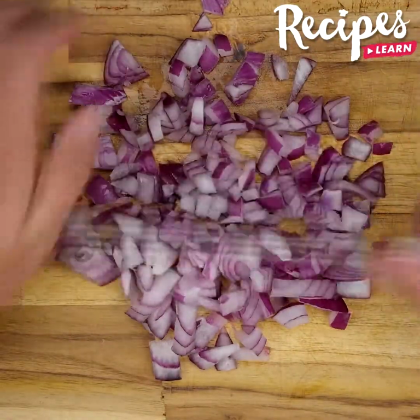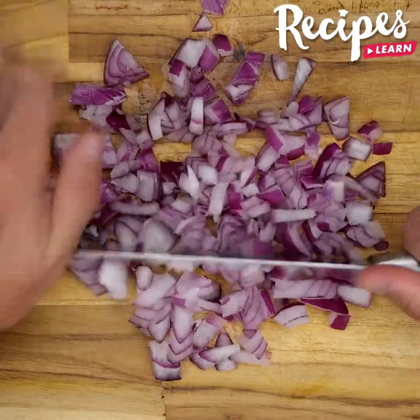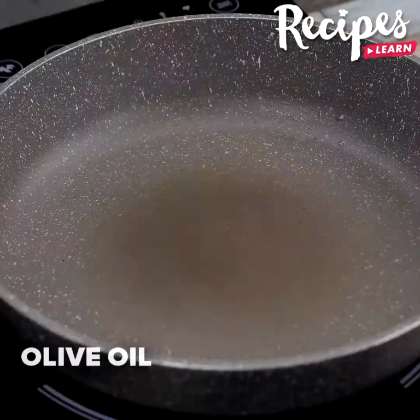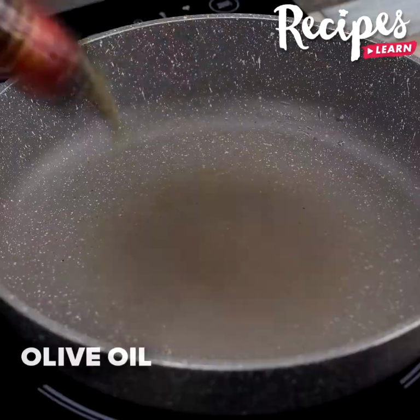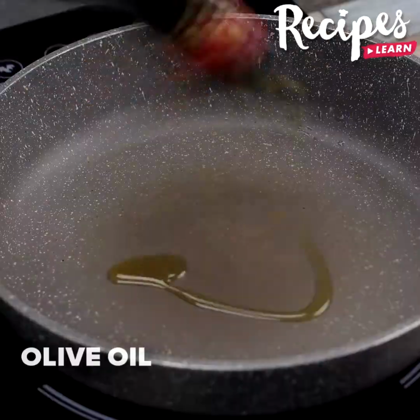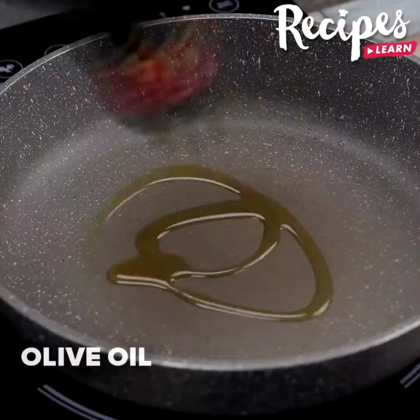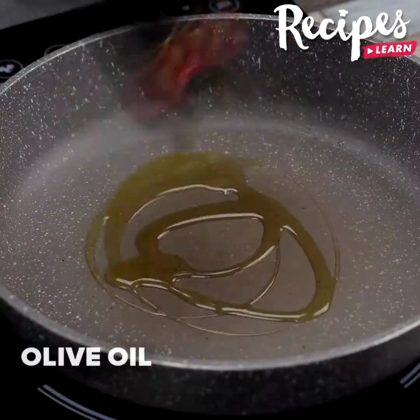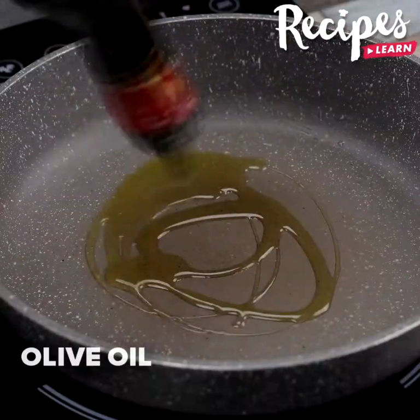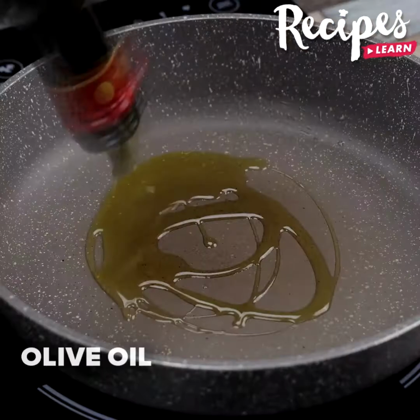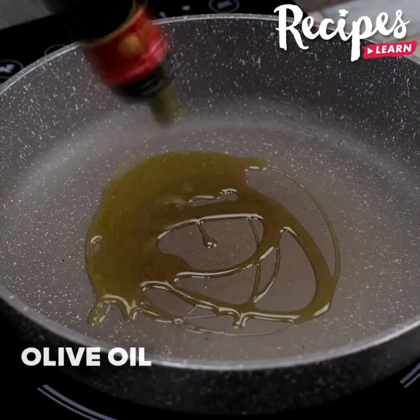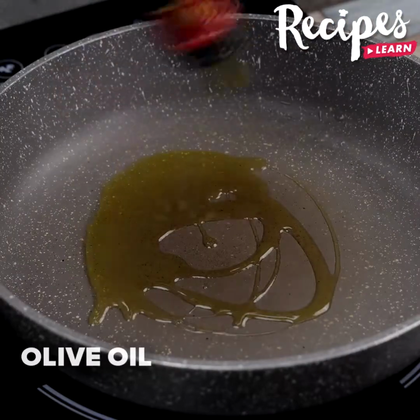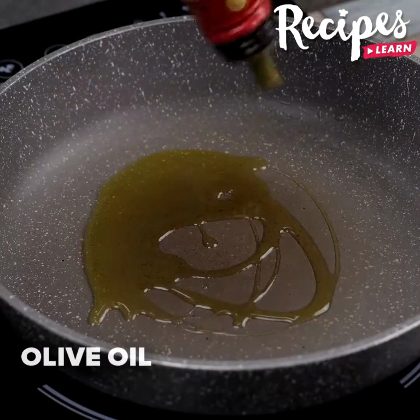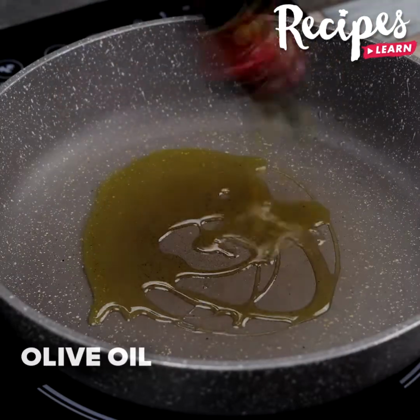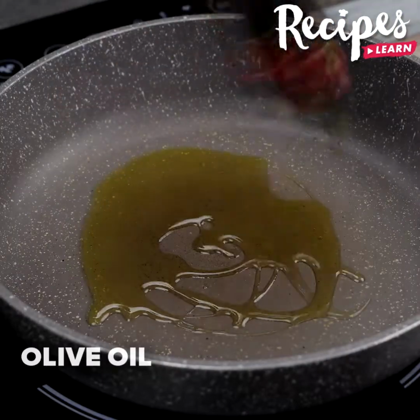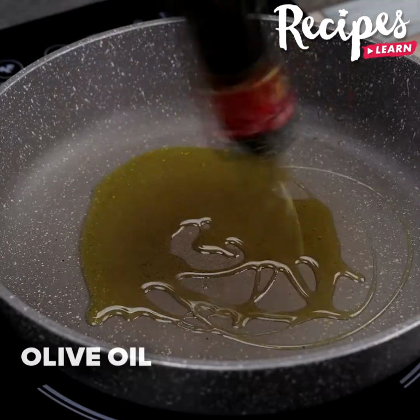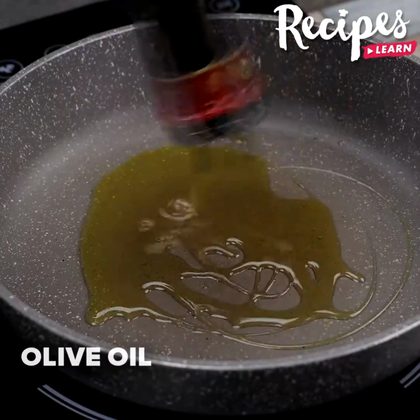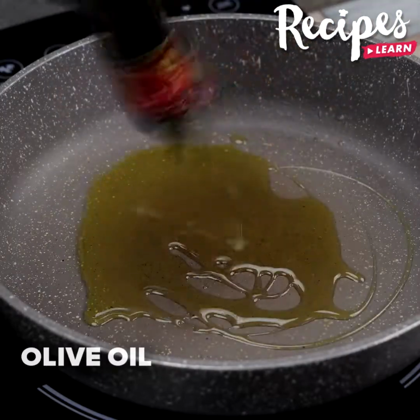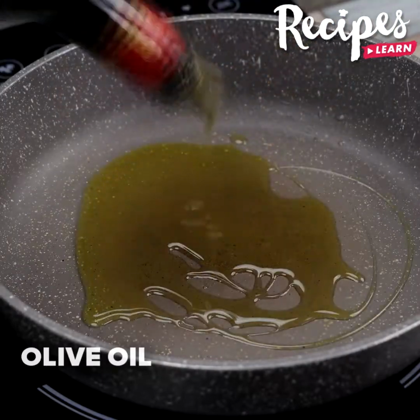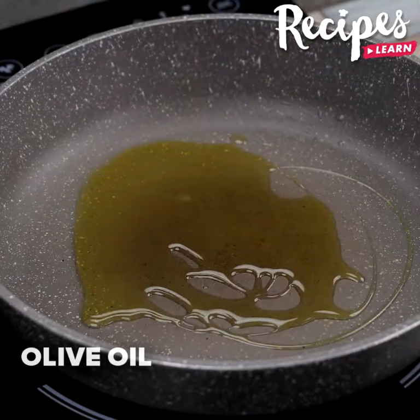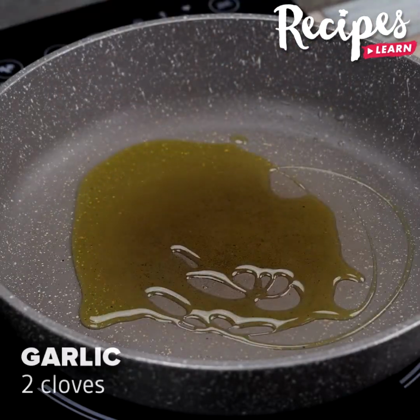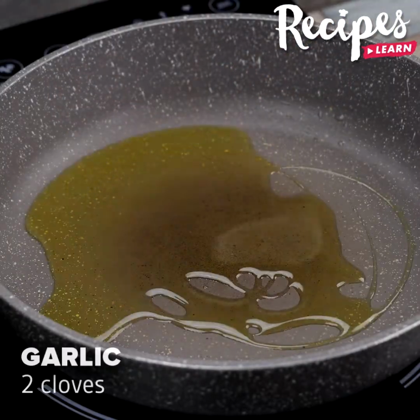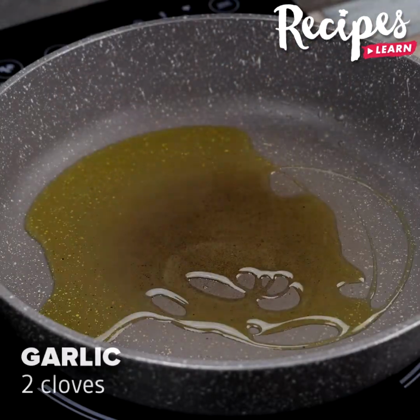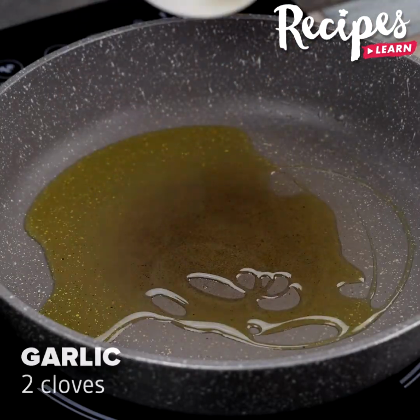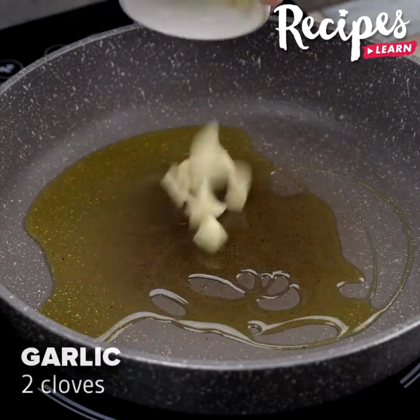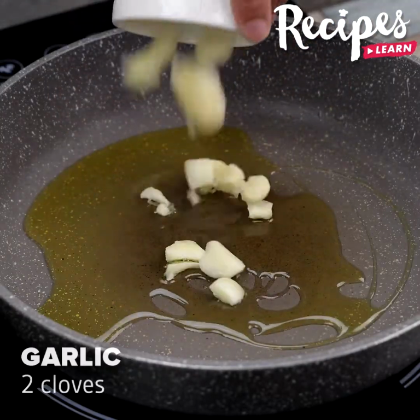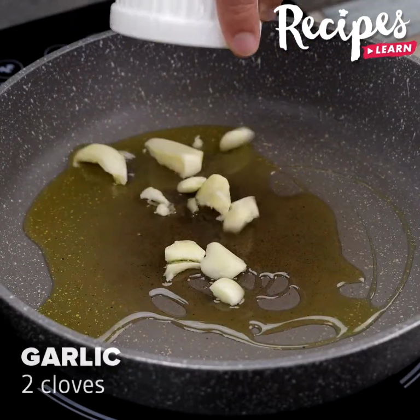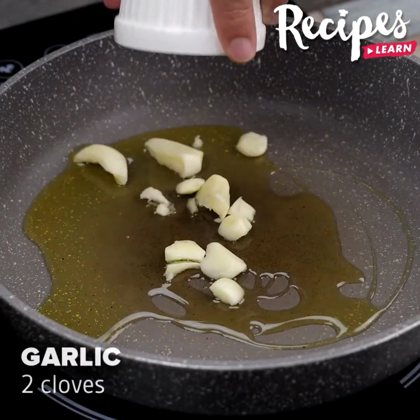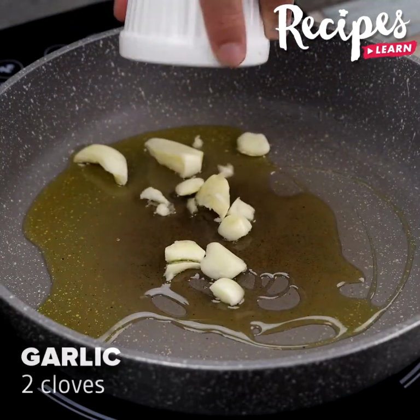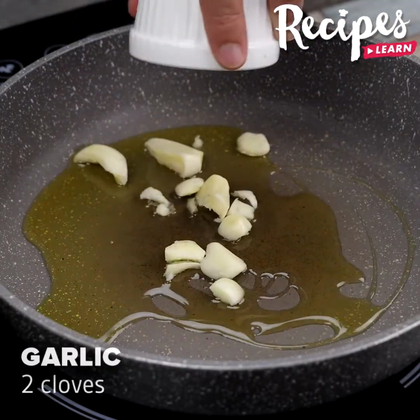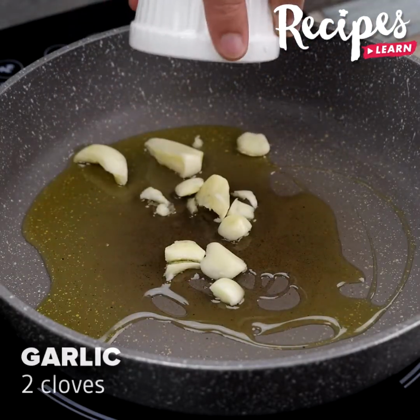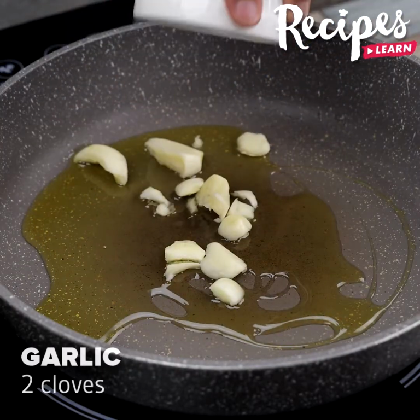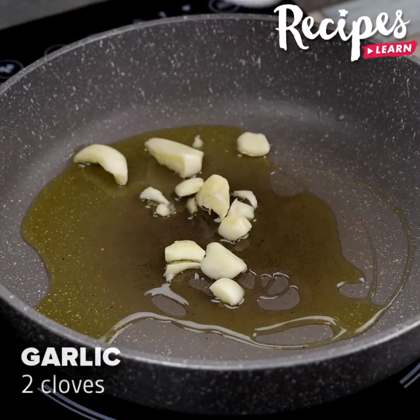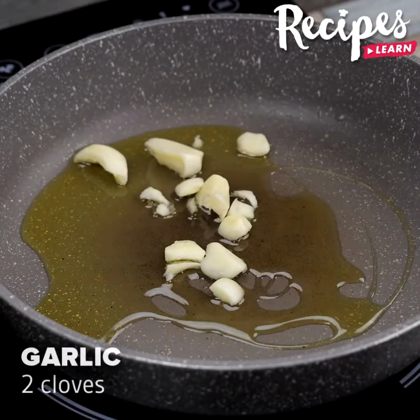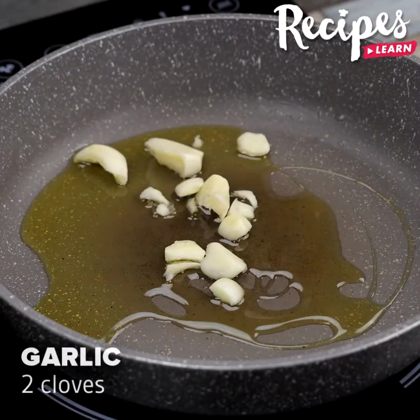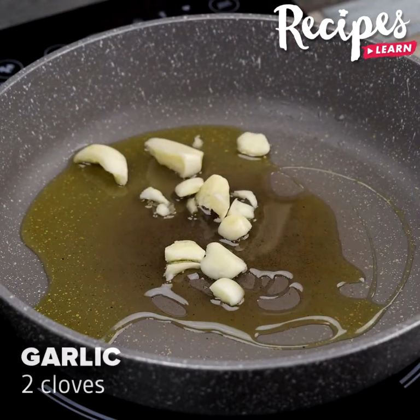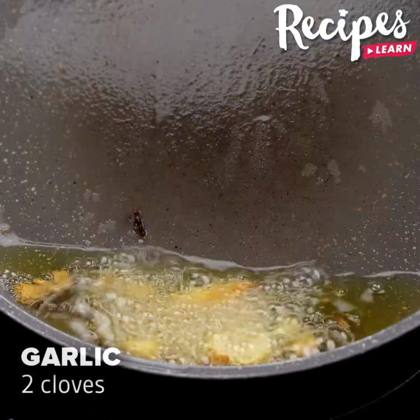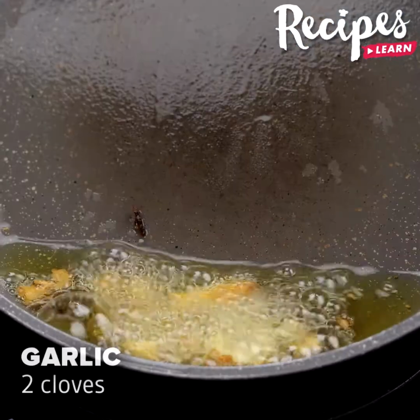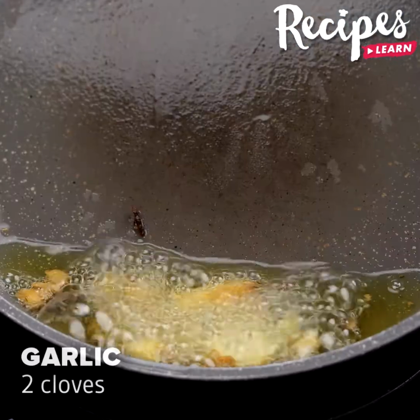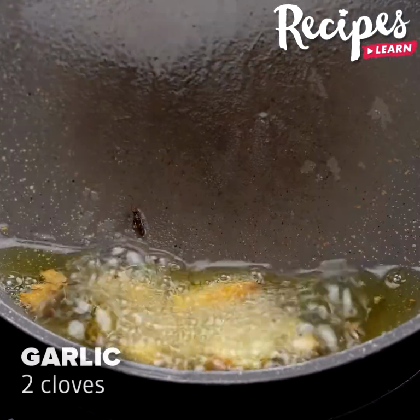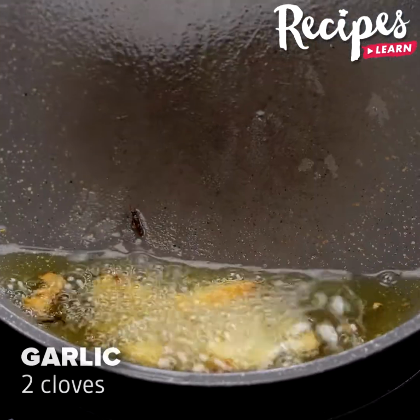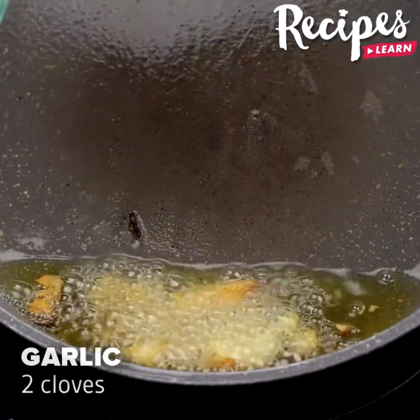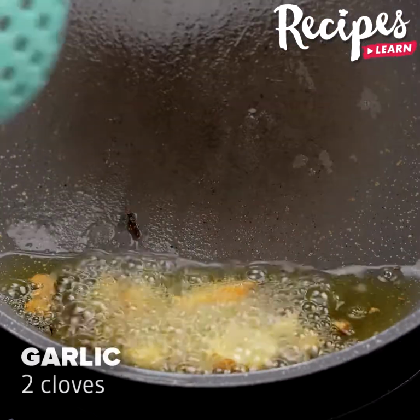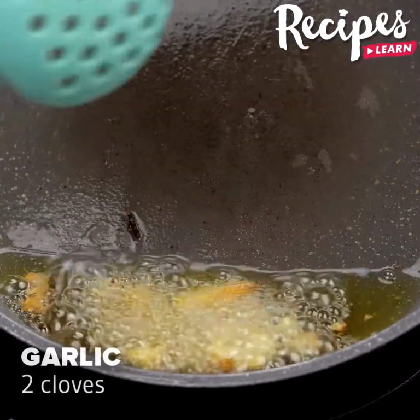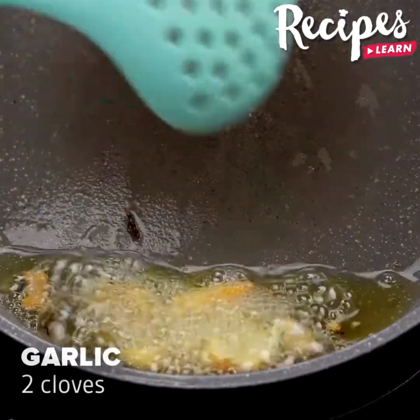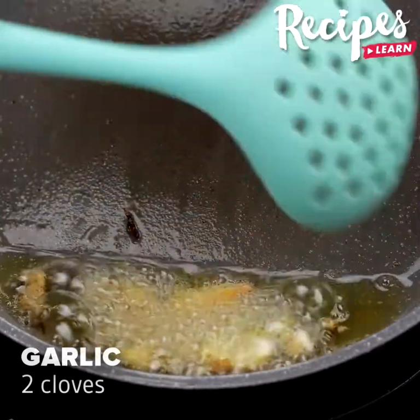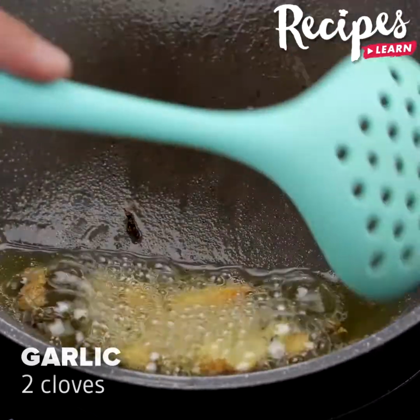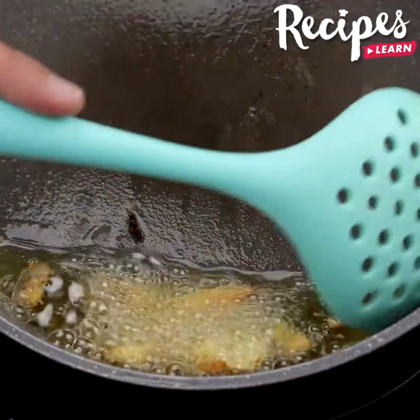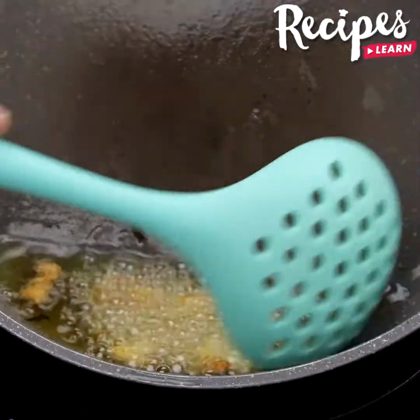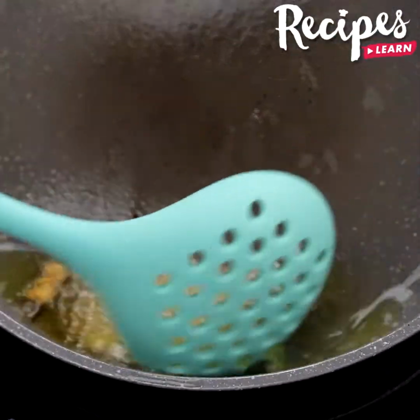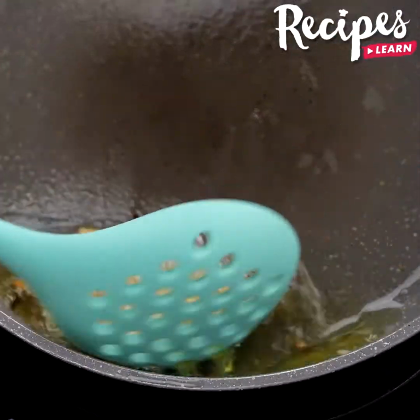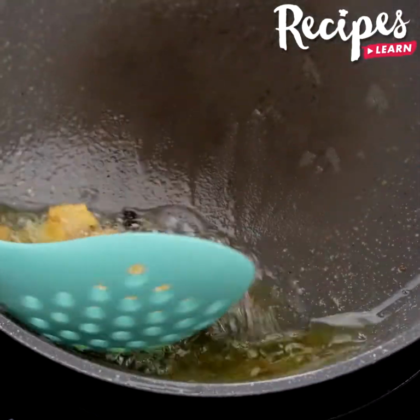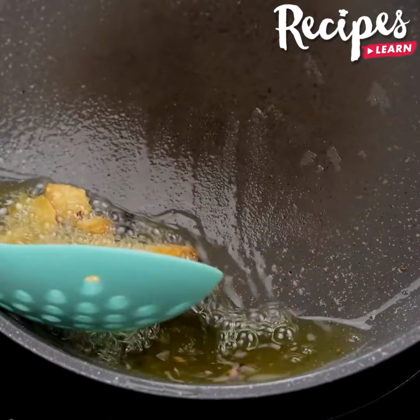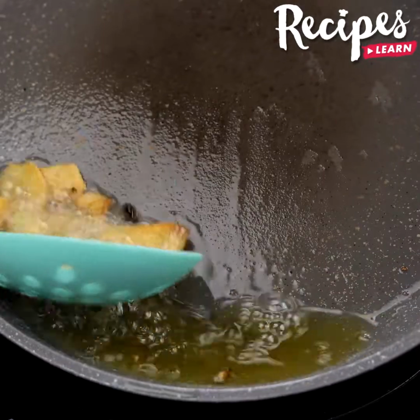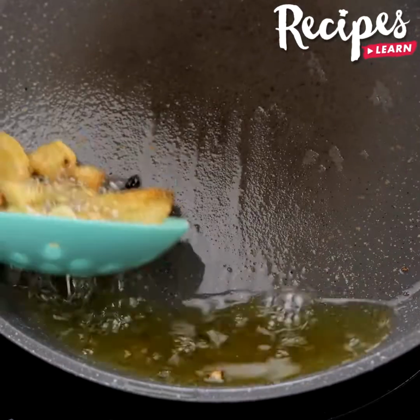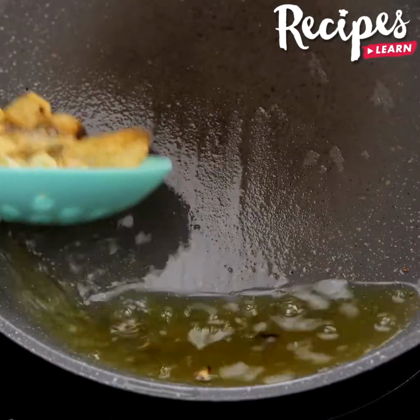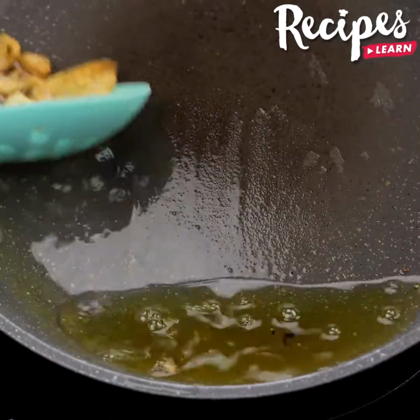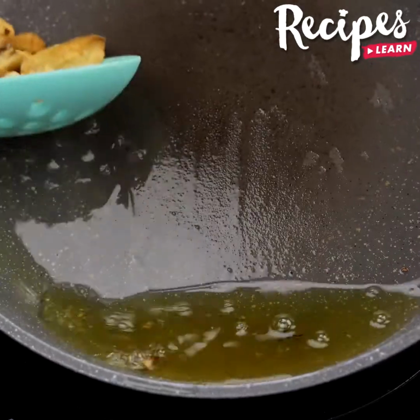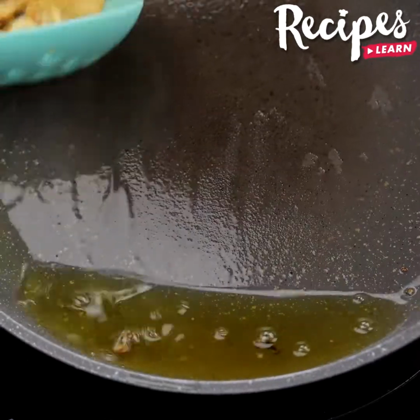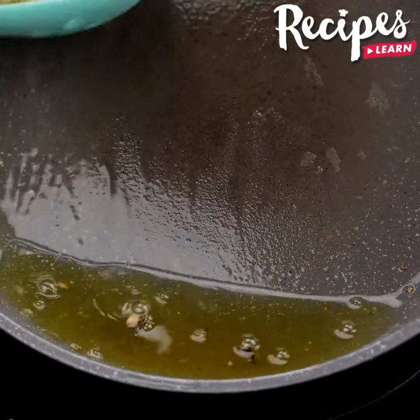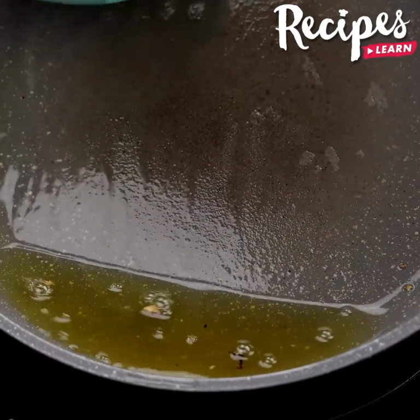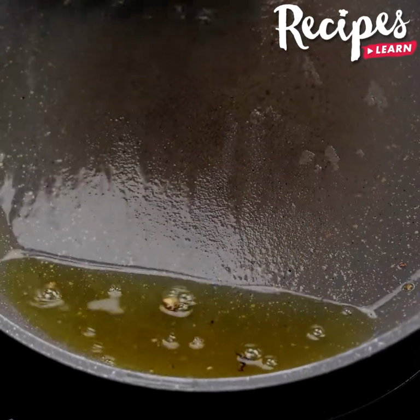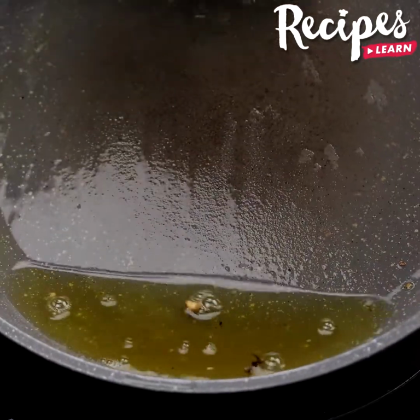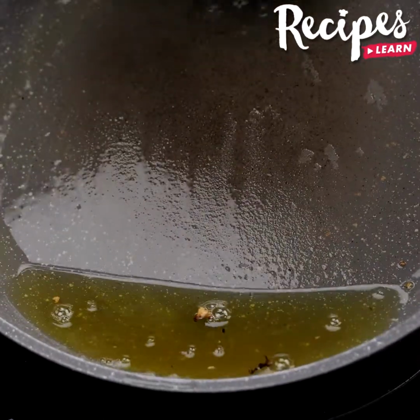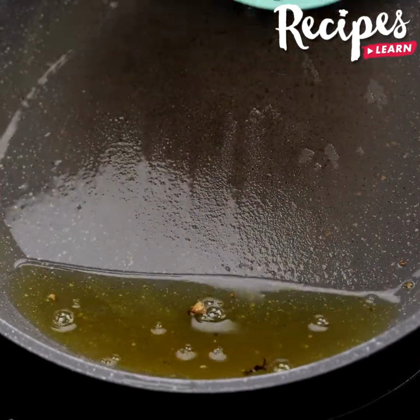In a frying pan, add olive oil and two garlic cloves, and let them fry well. Remove the fried garlic and add the chopped onion.